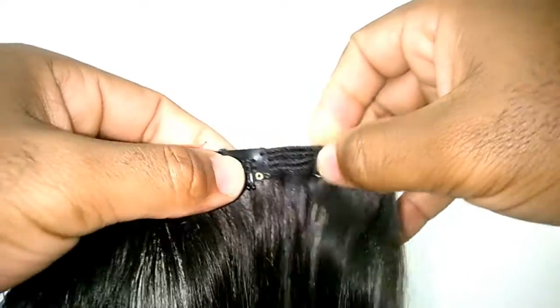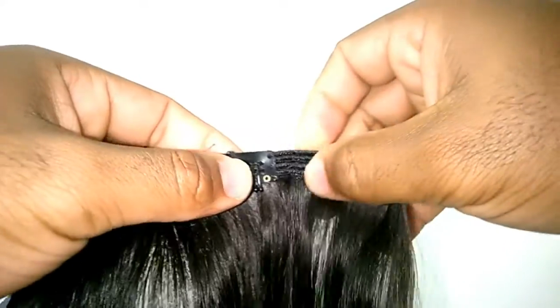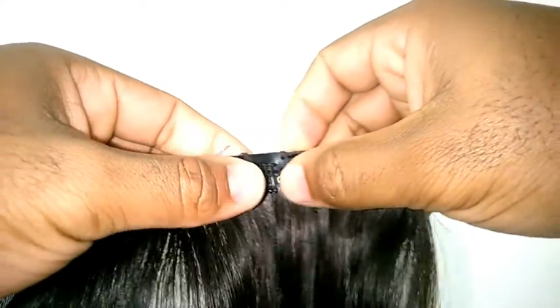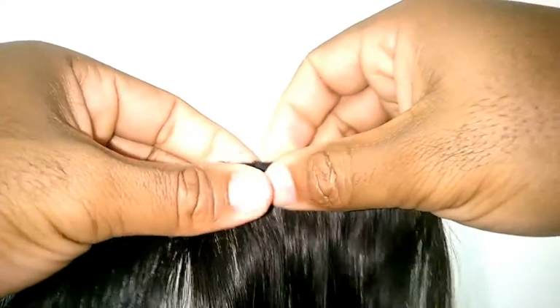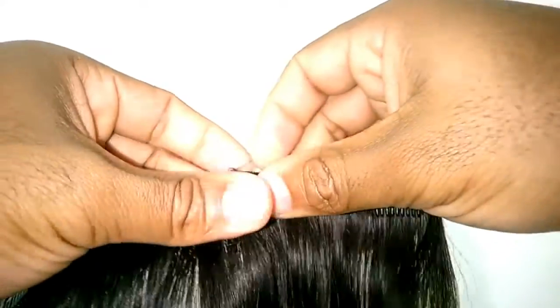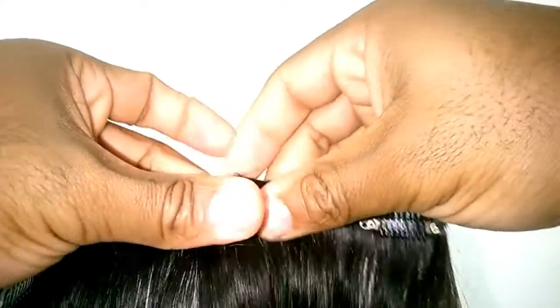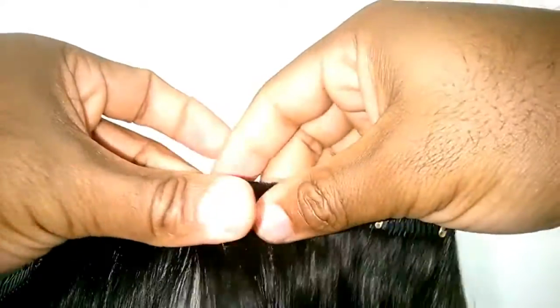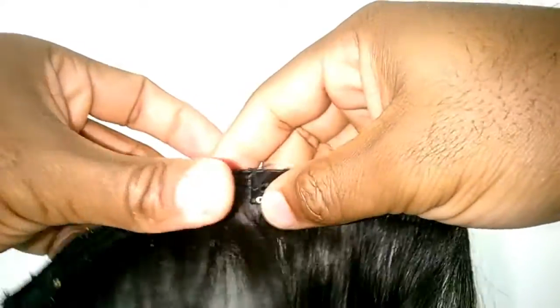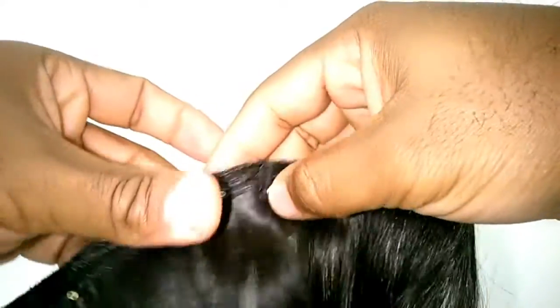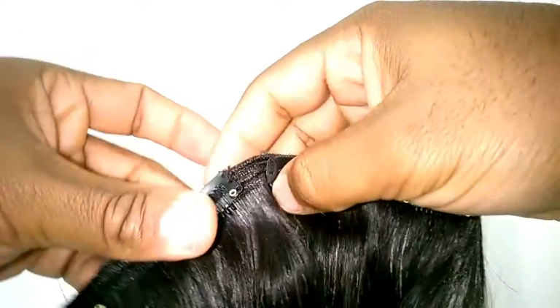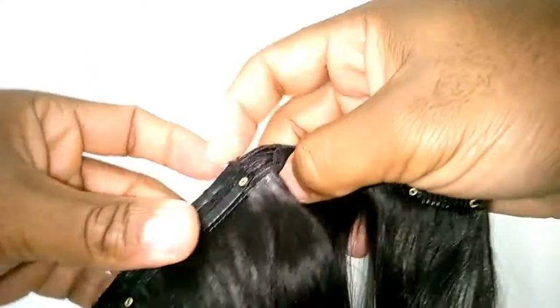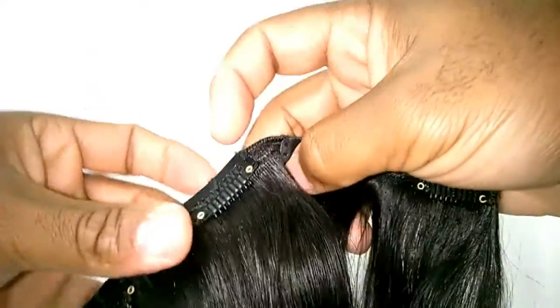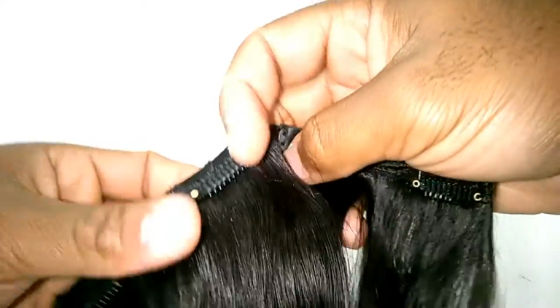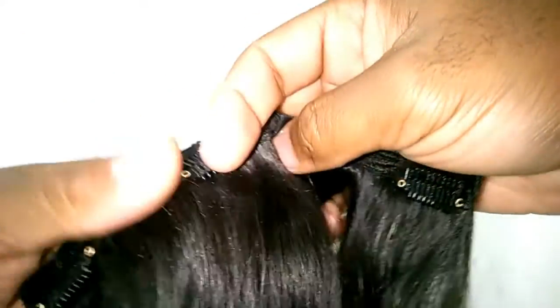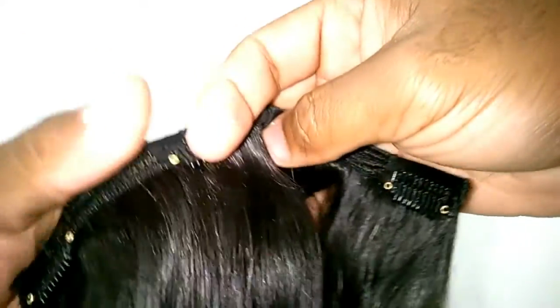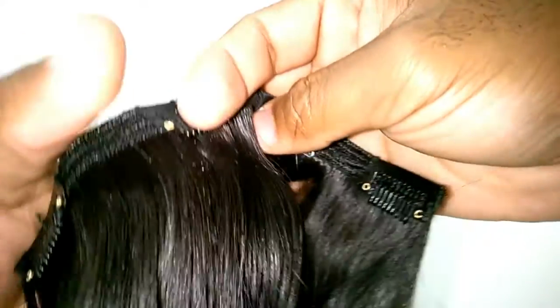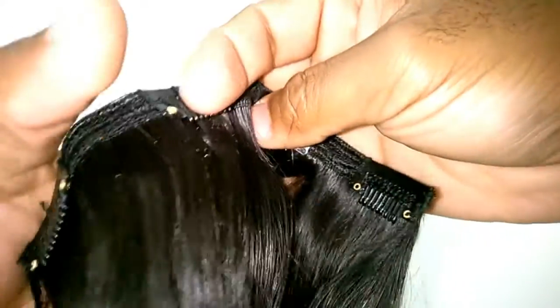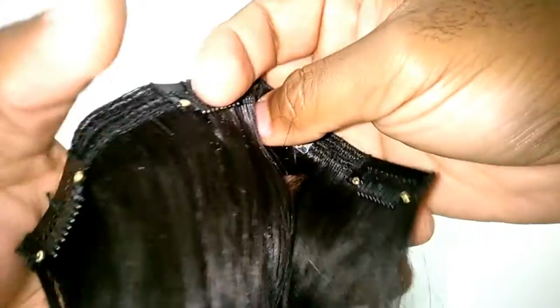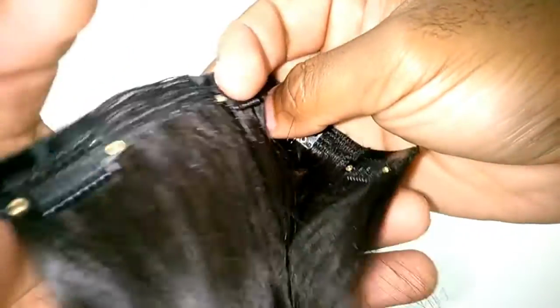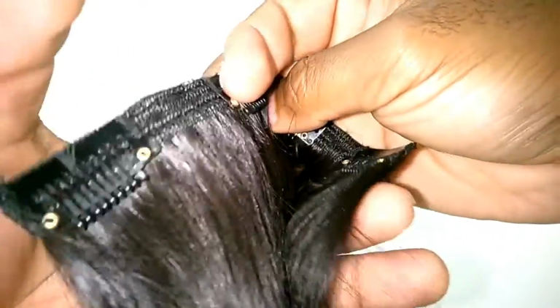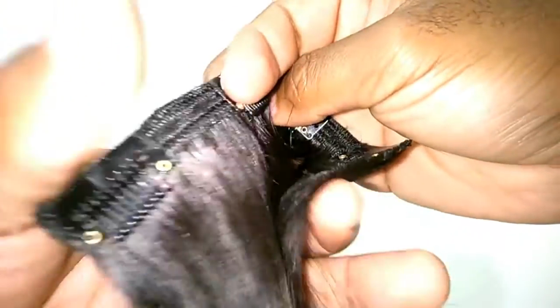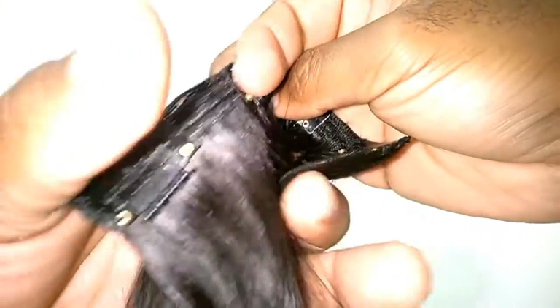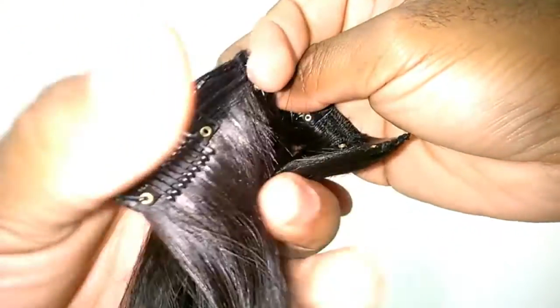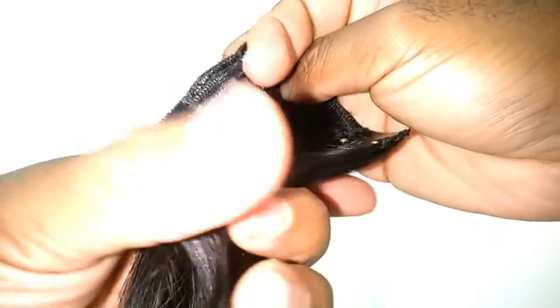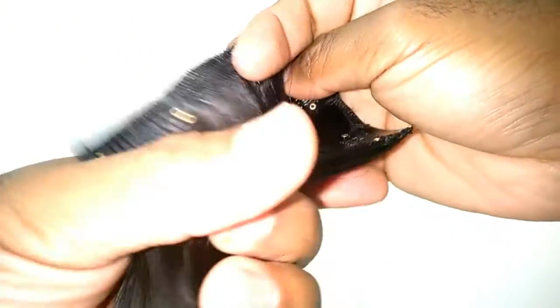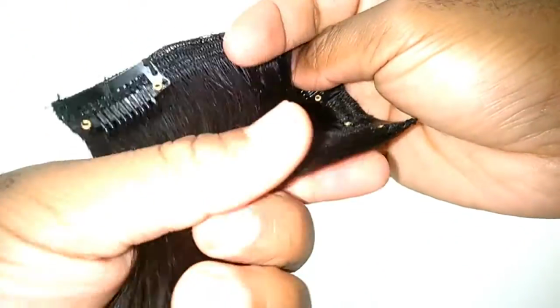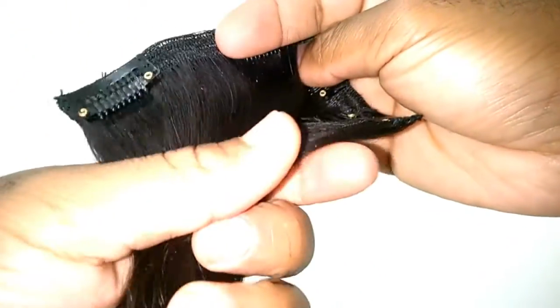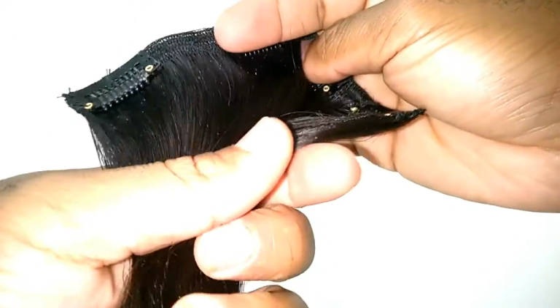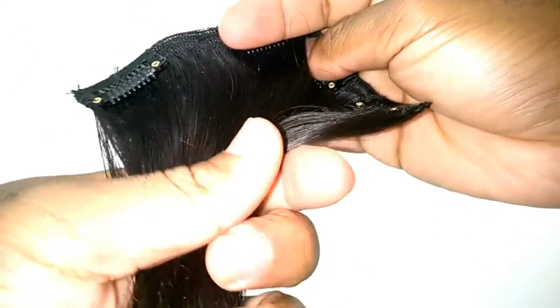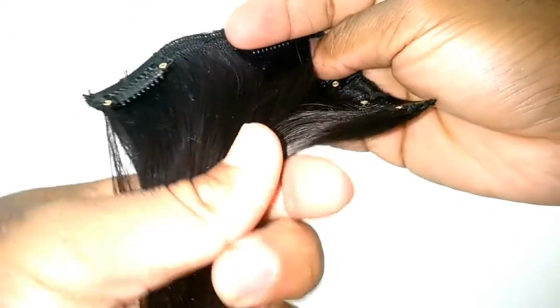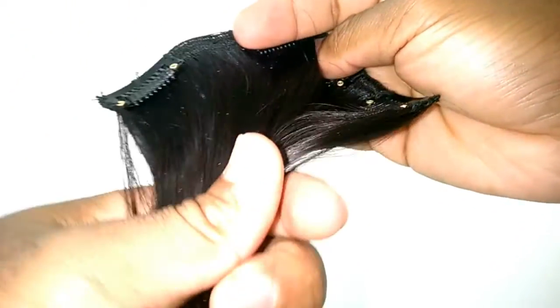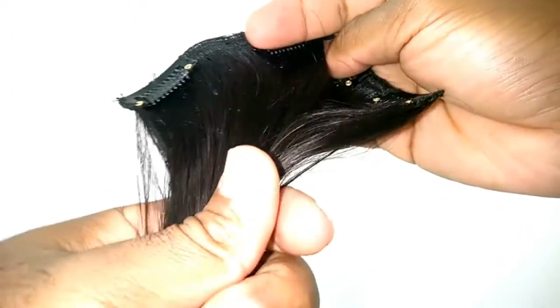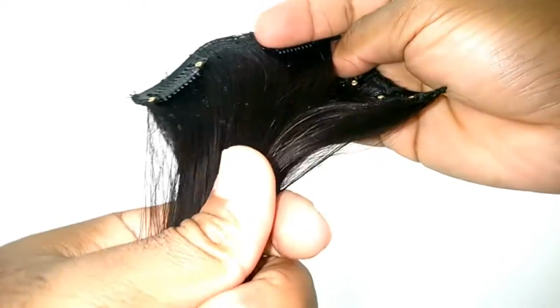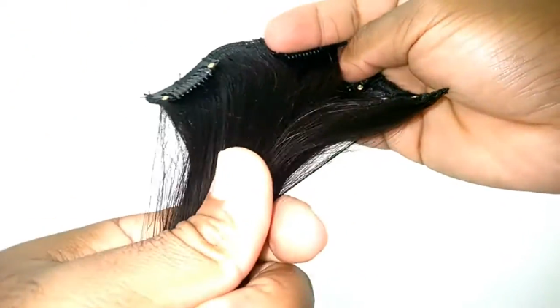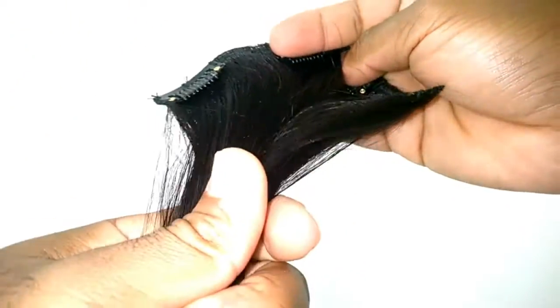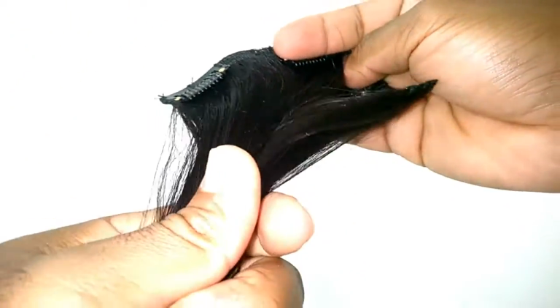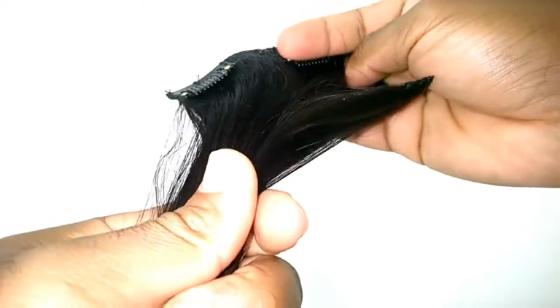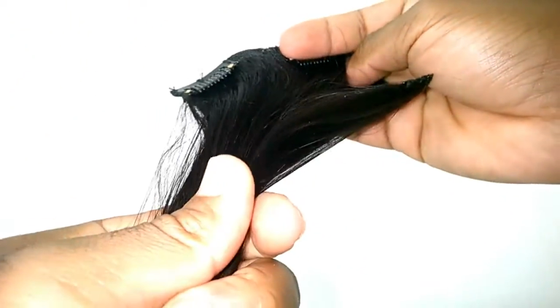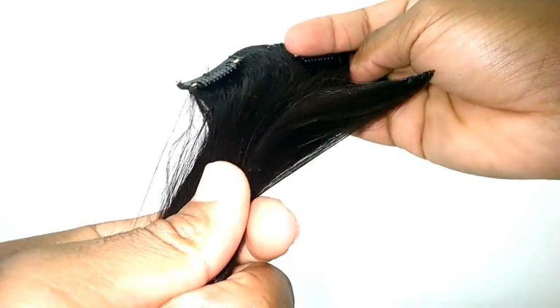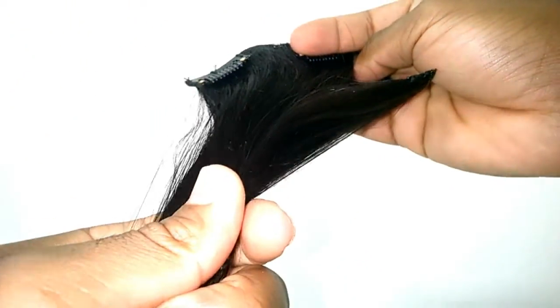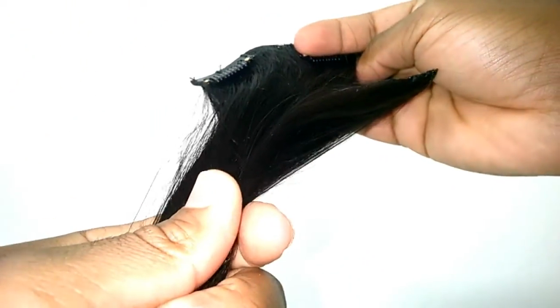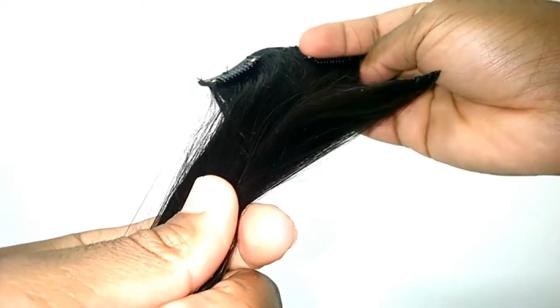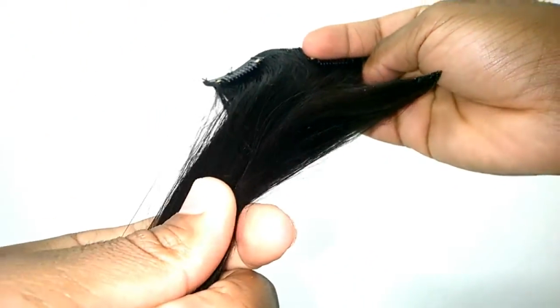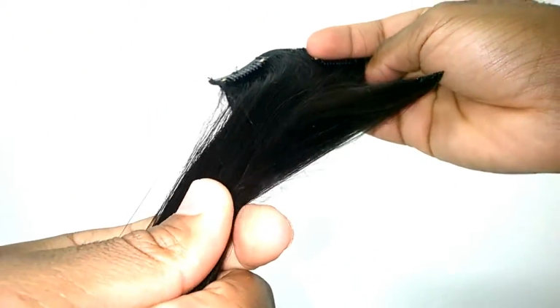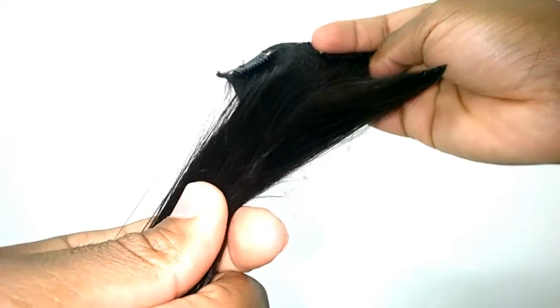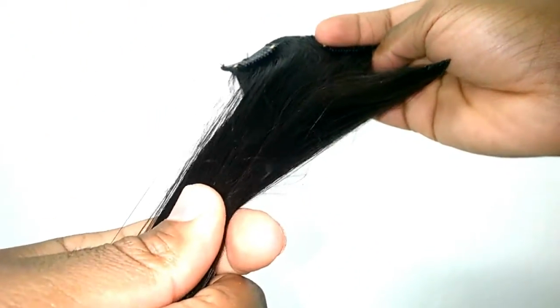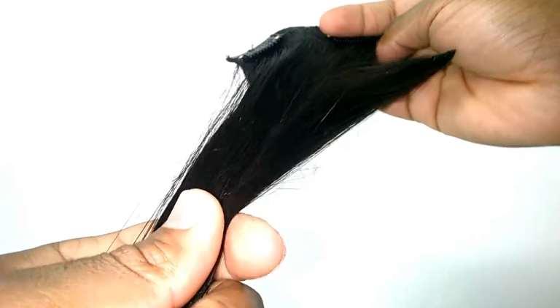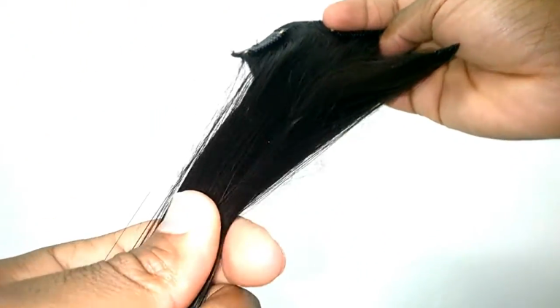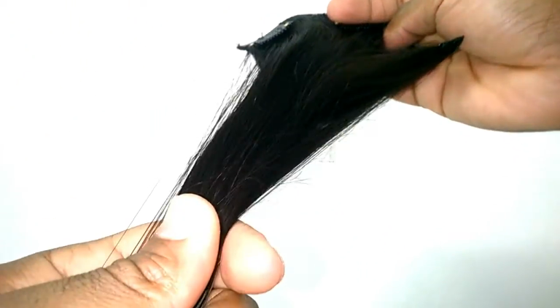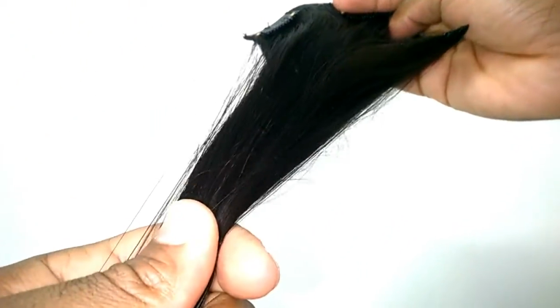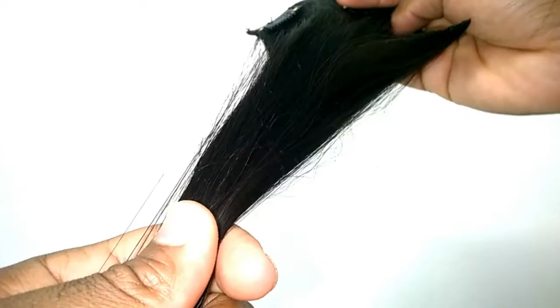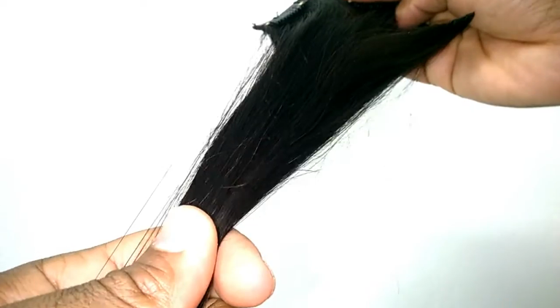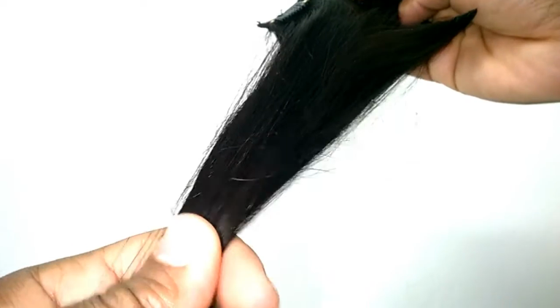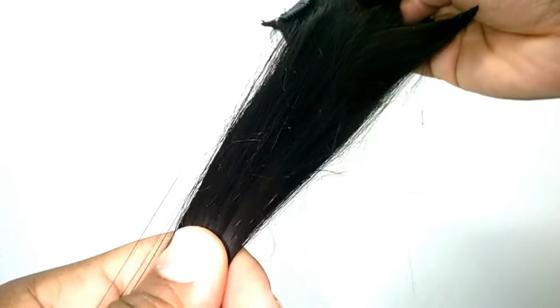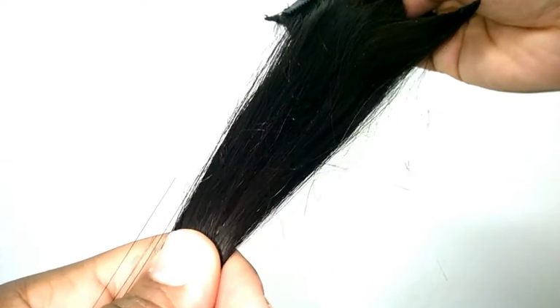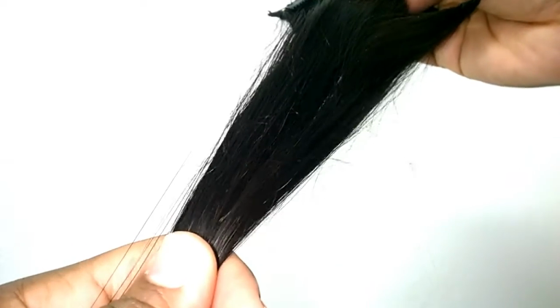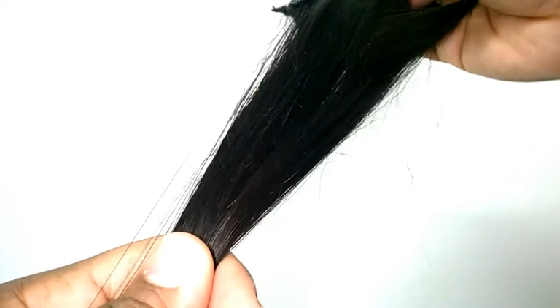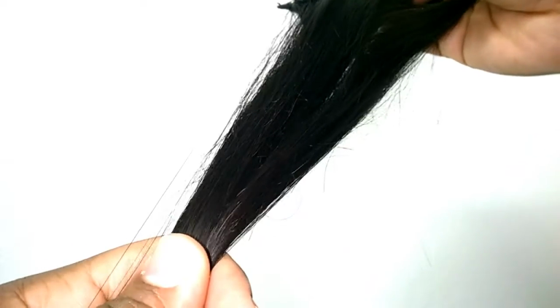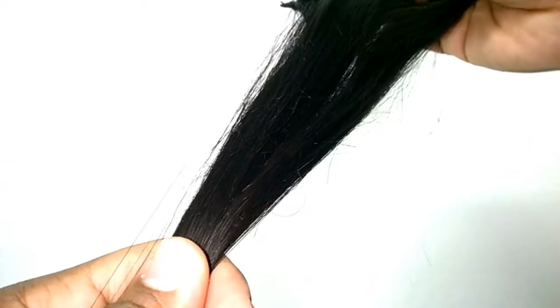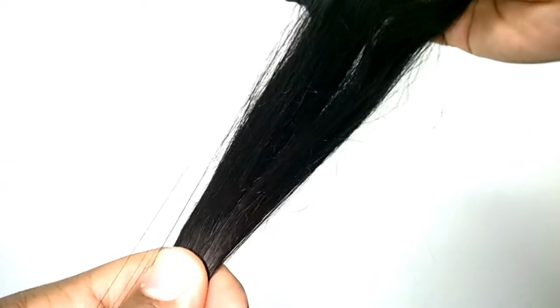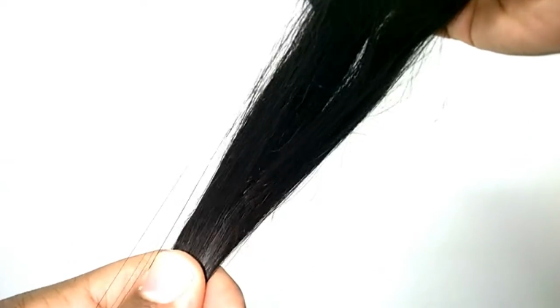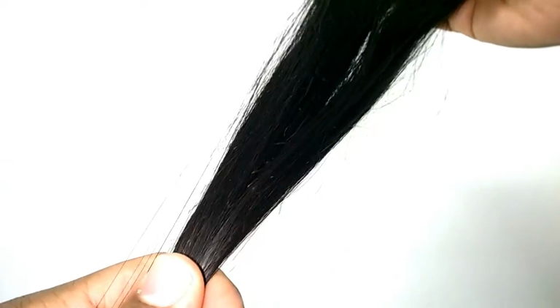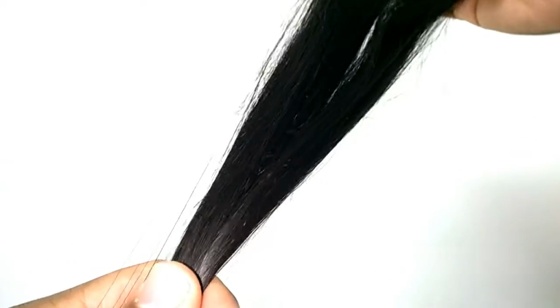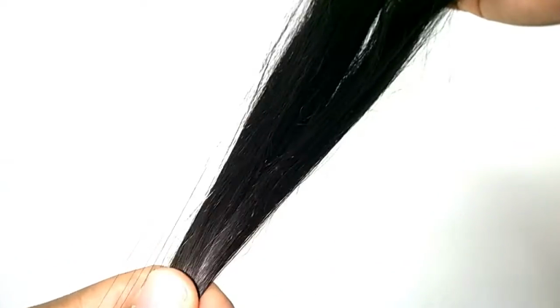Our one-piece, double waft clipping hair allows you to add length and make your hair fuller in just one minute.